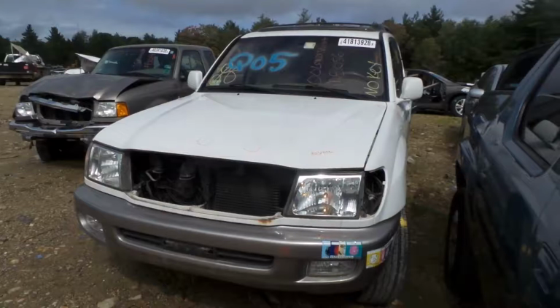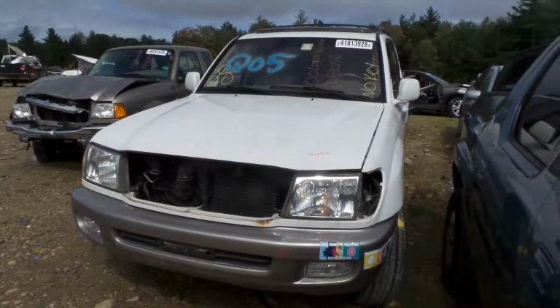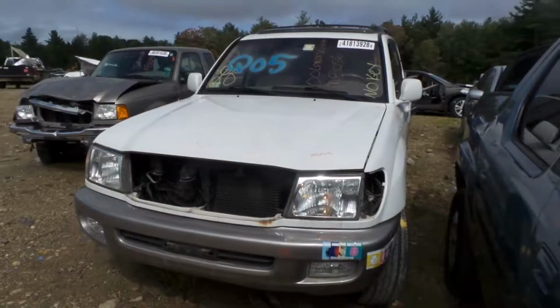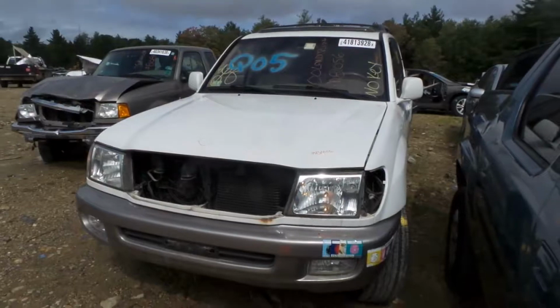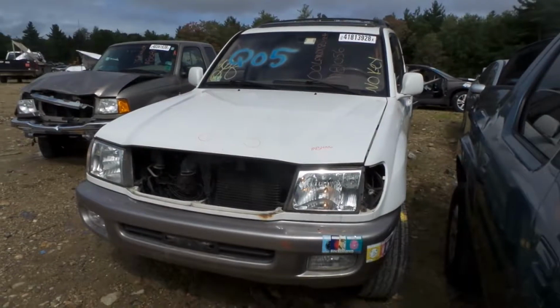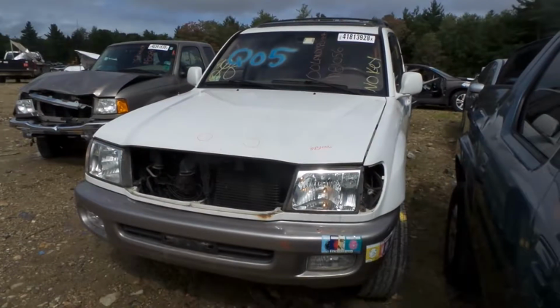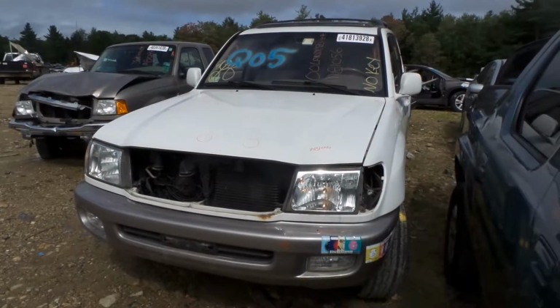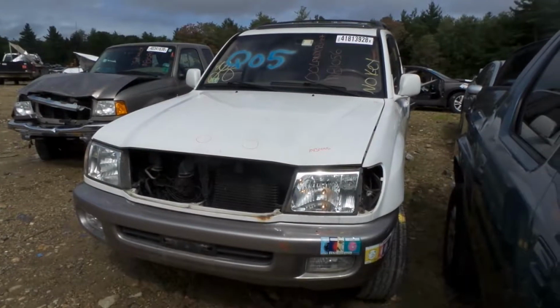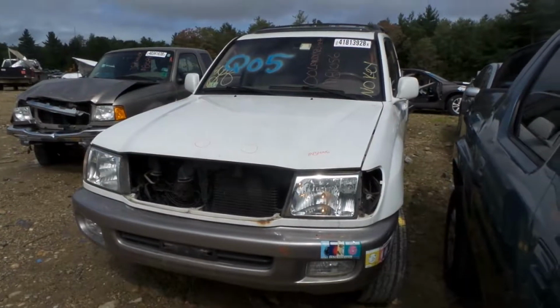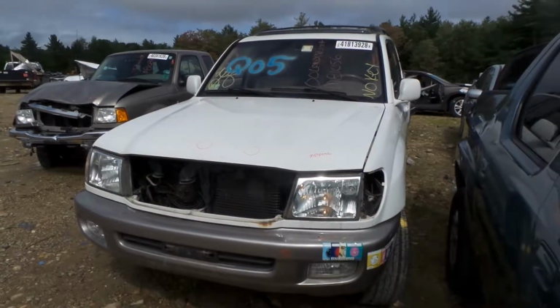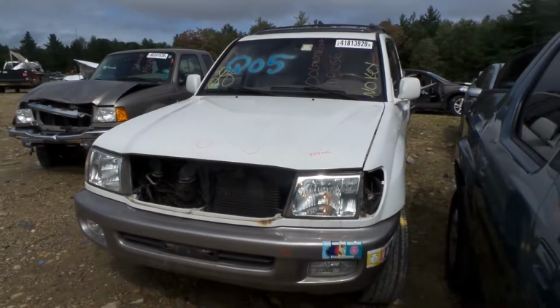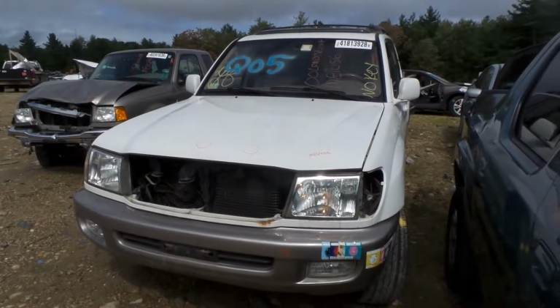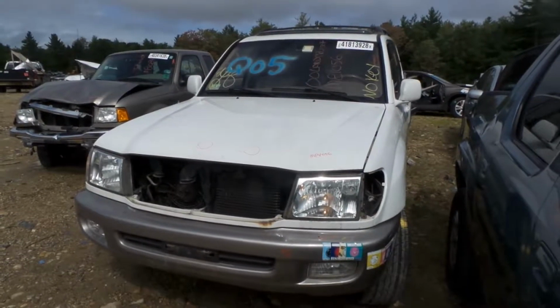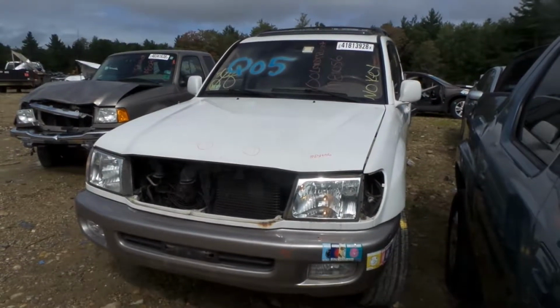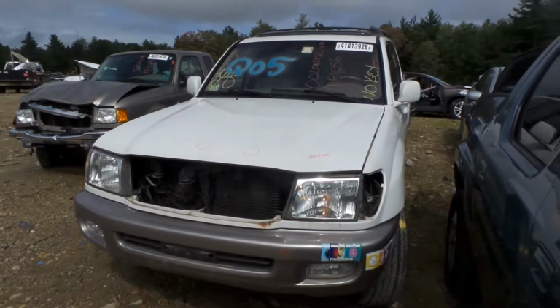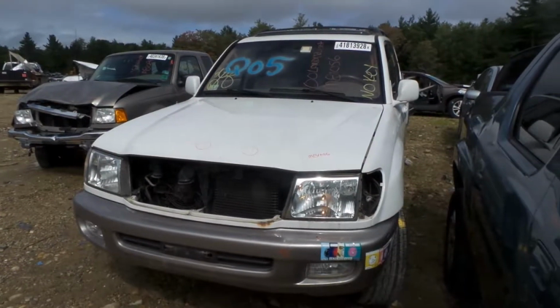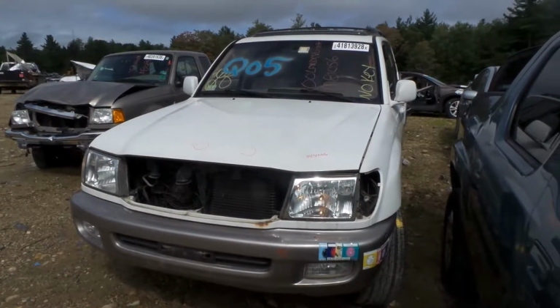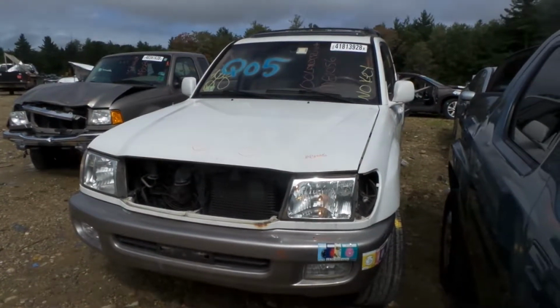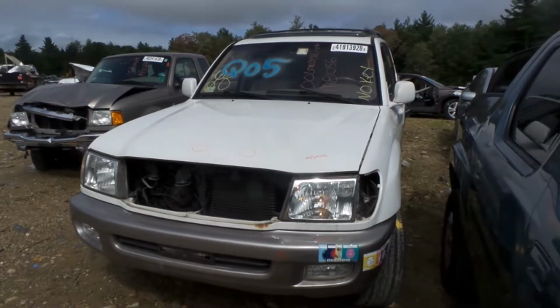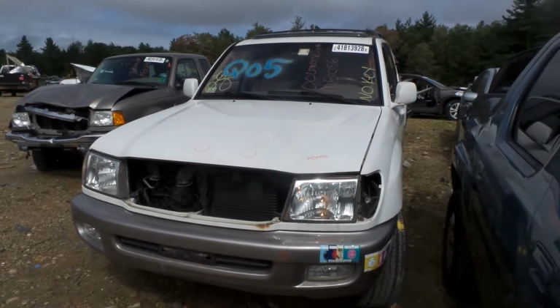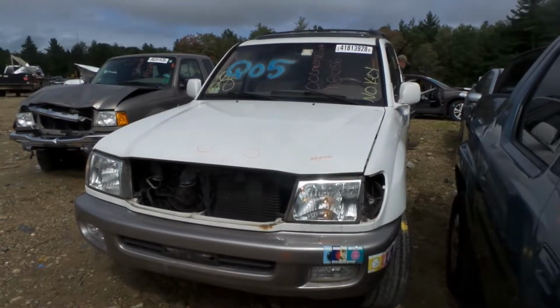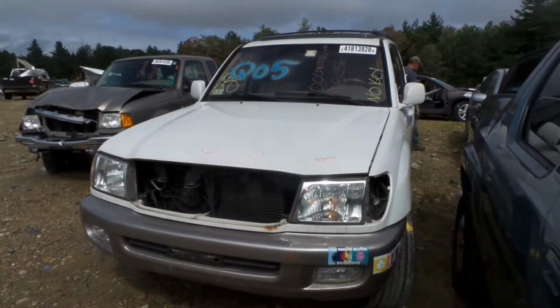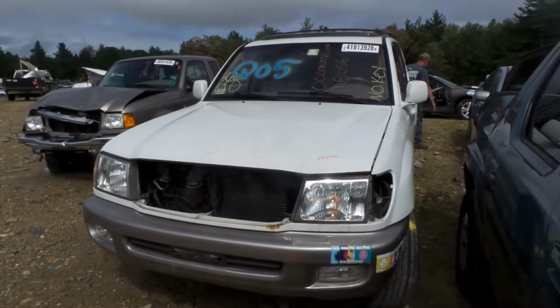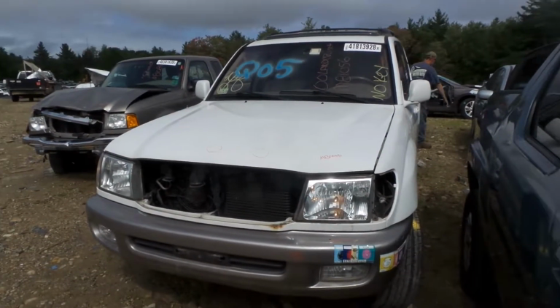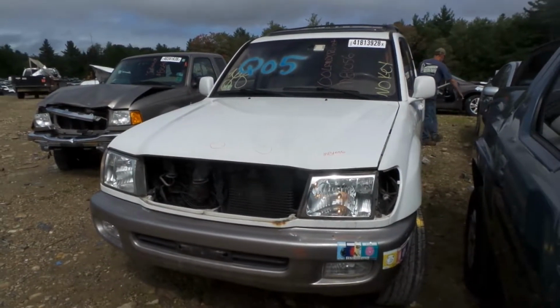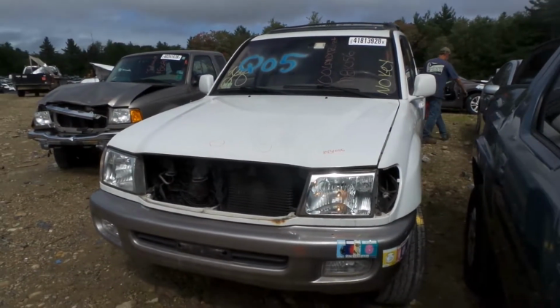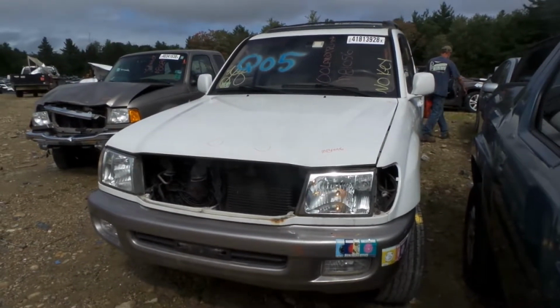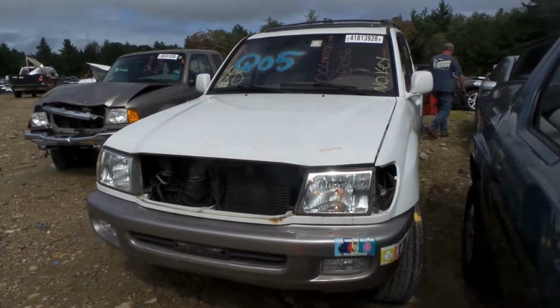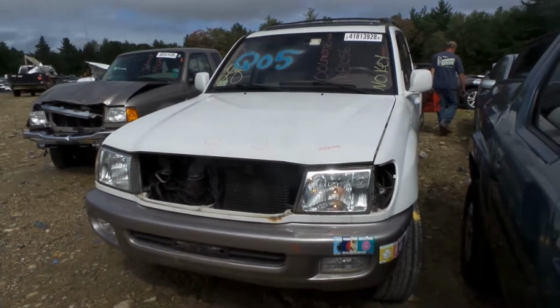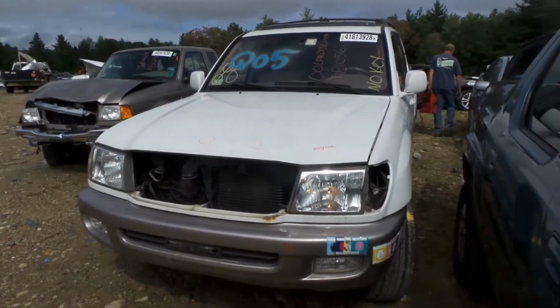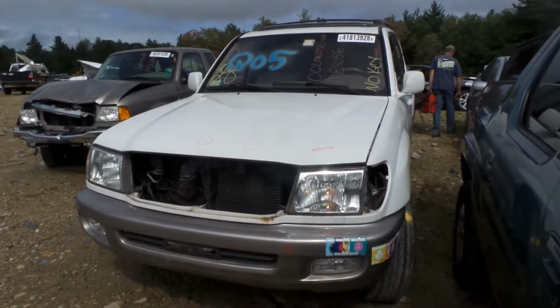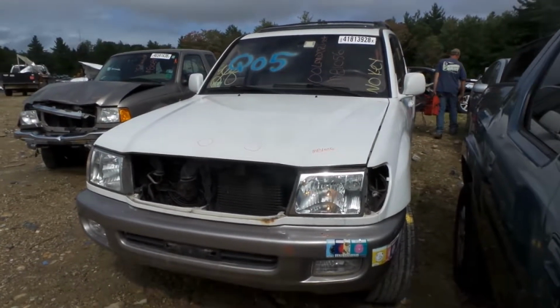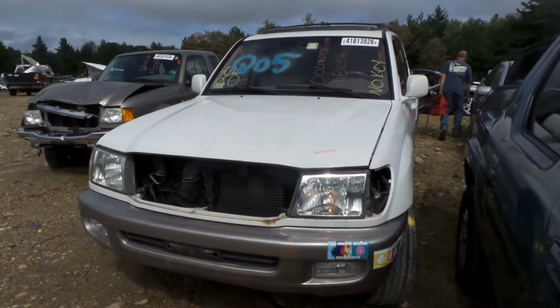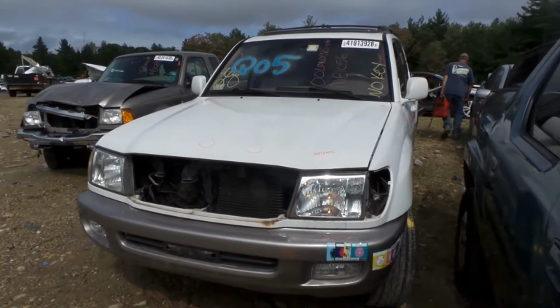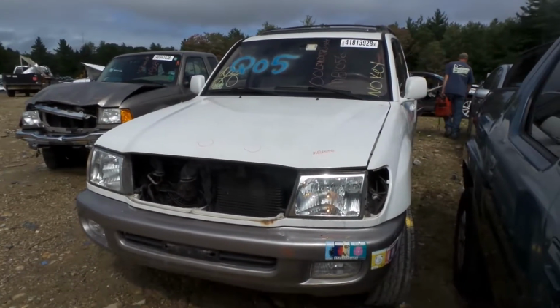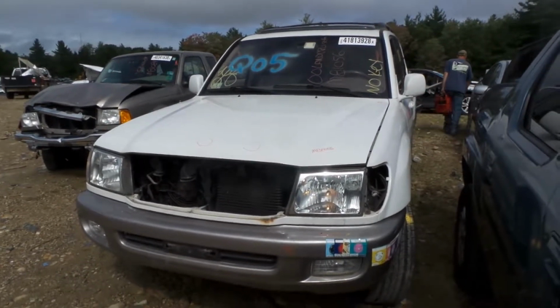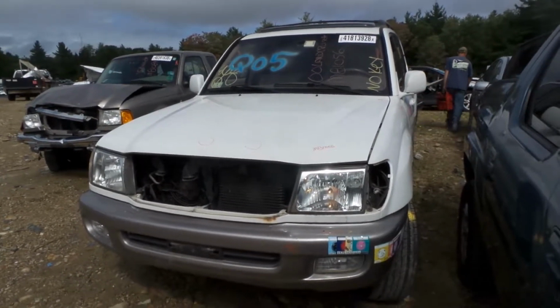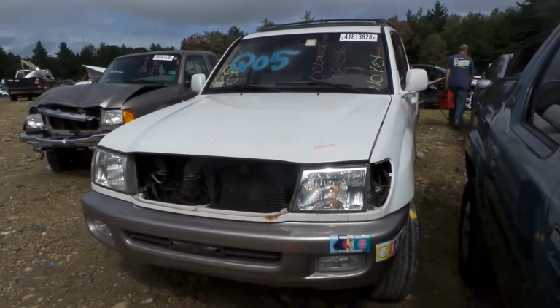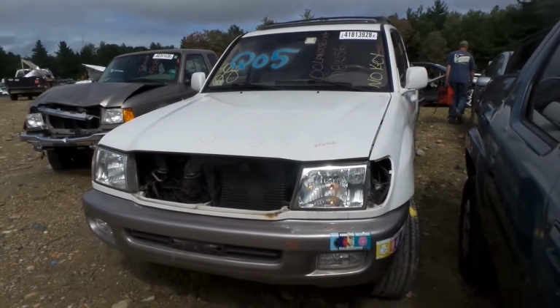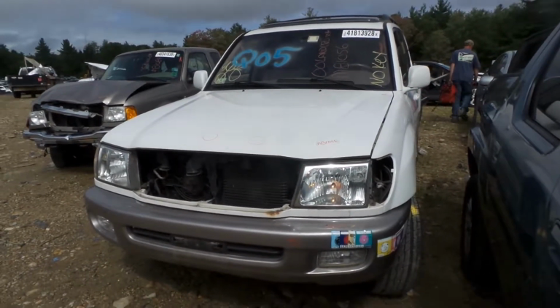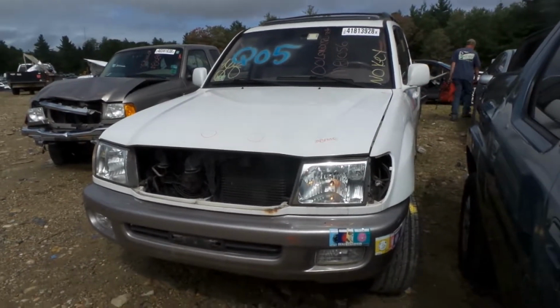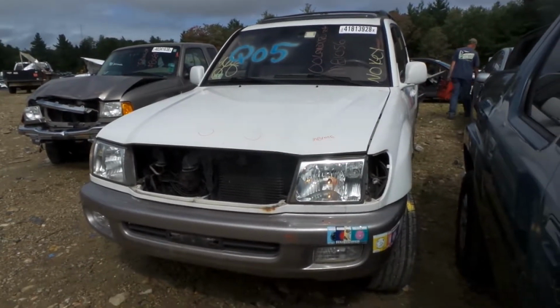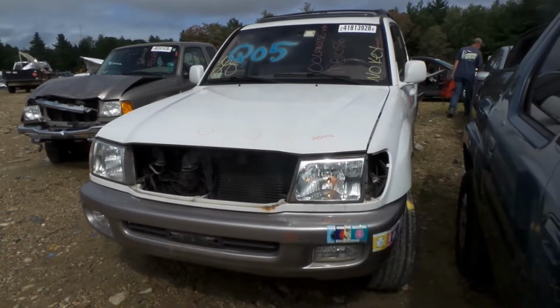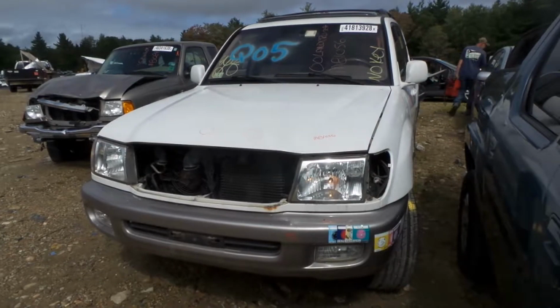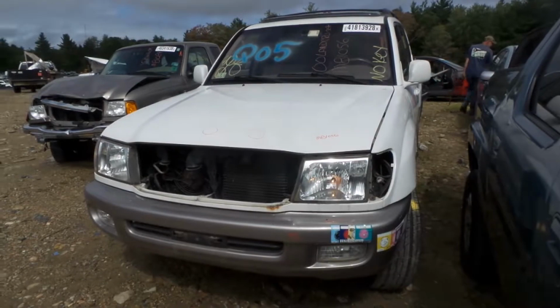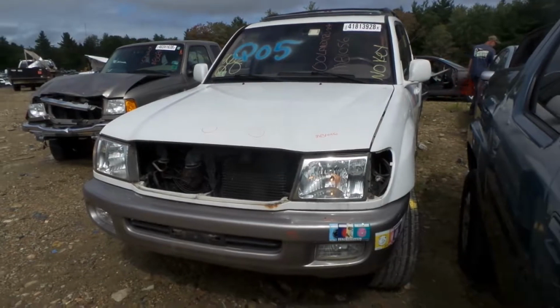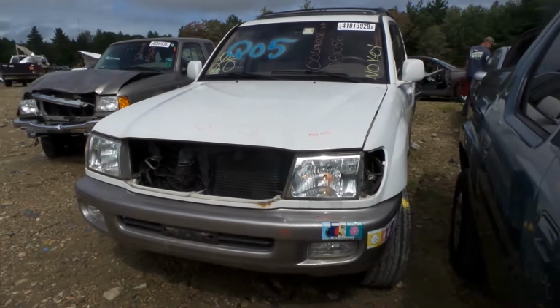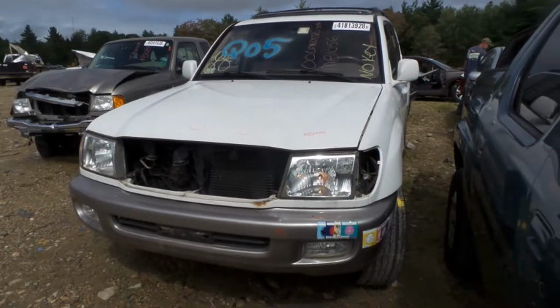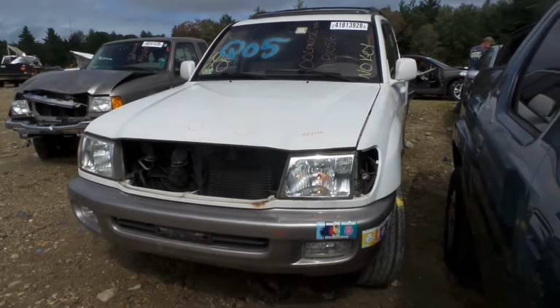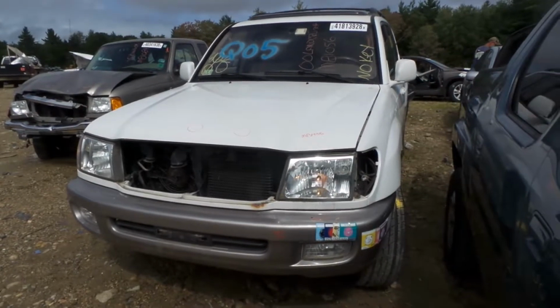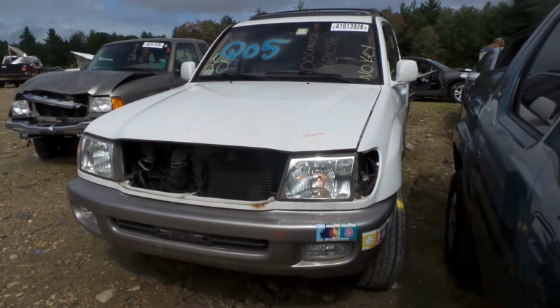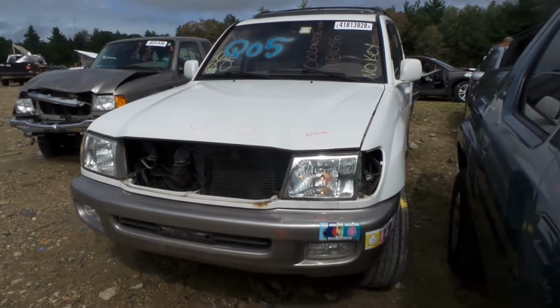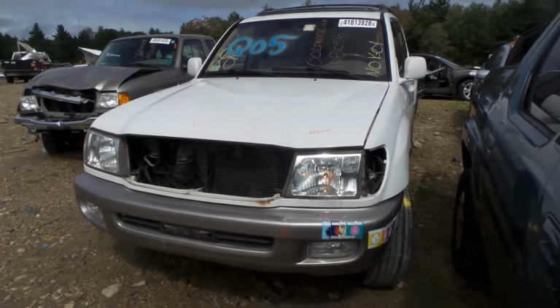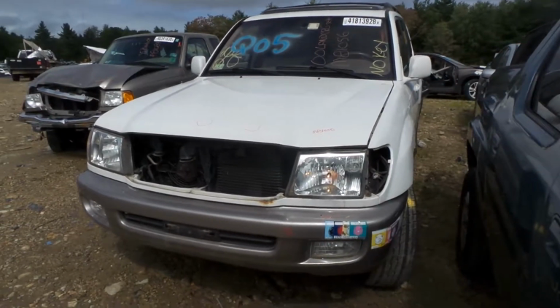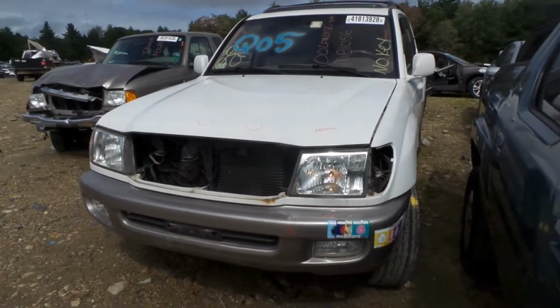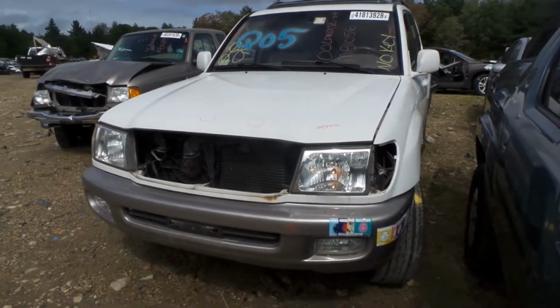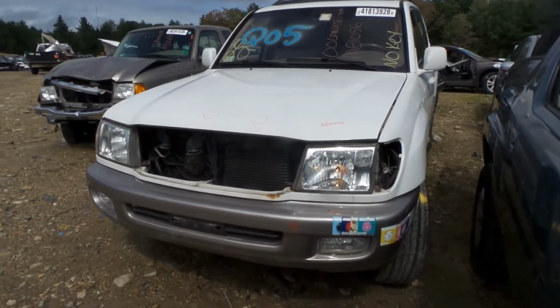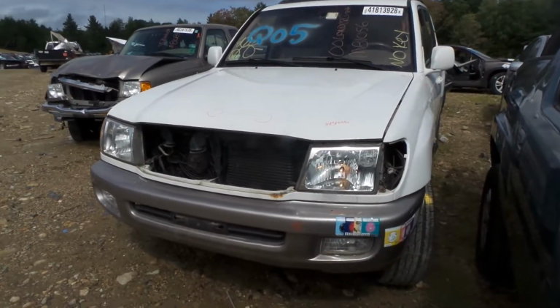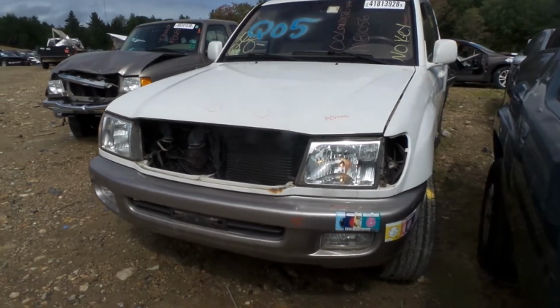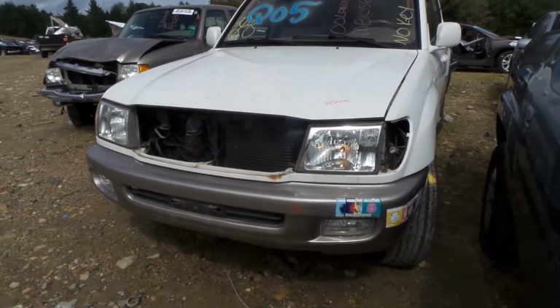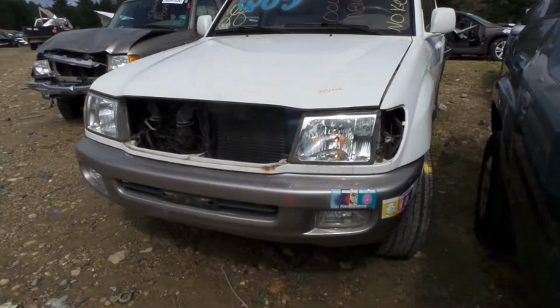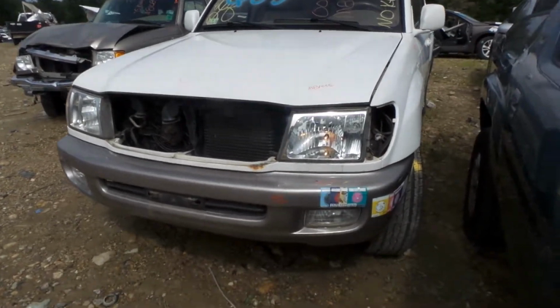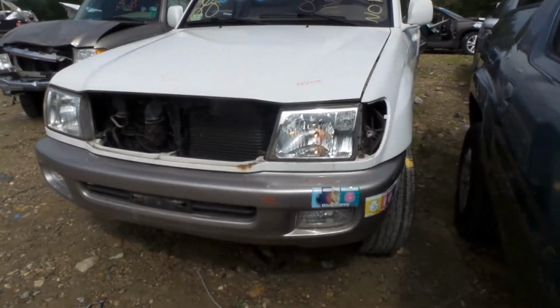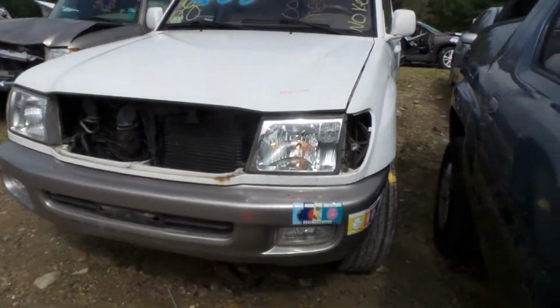Hi, this is Alex with New England Auto and Truck Recyclers, and today we are parting out a 2000 Toyota Land Cruiser, stock number M81056.